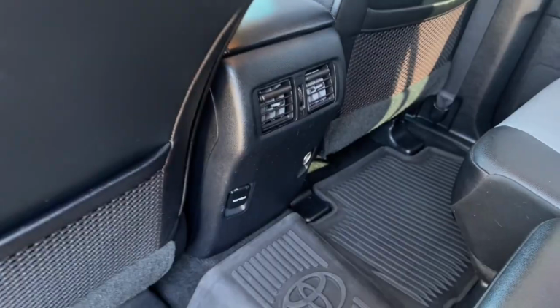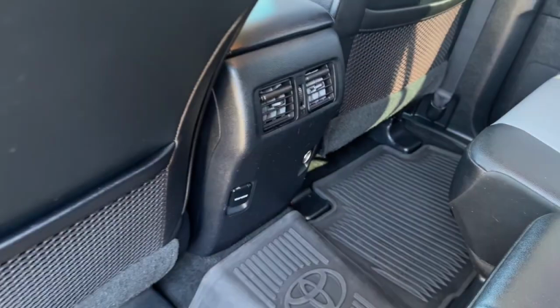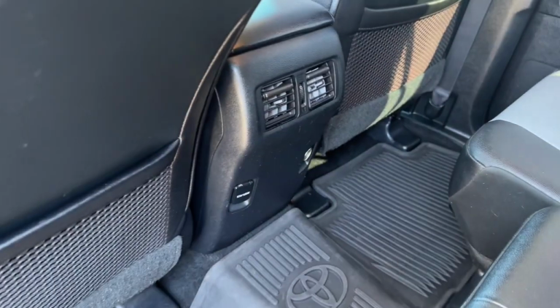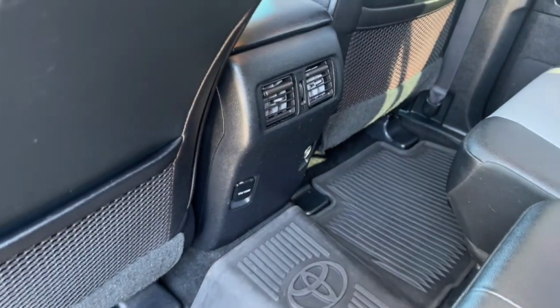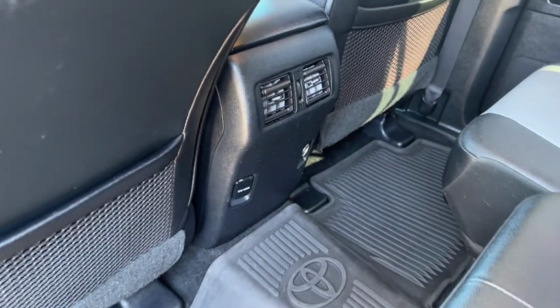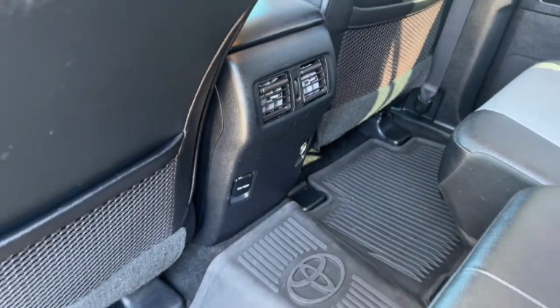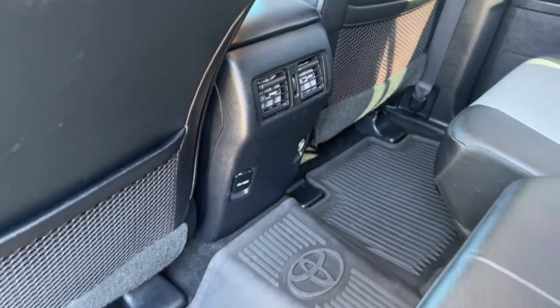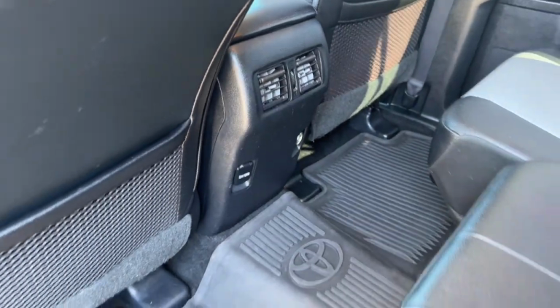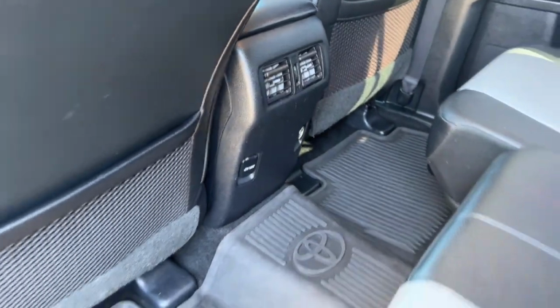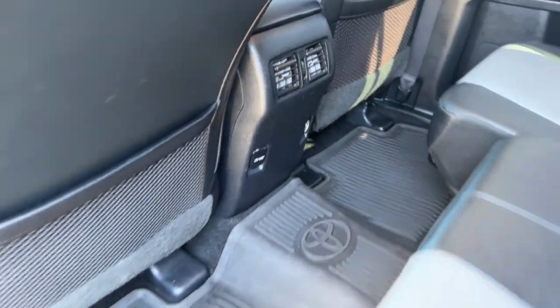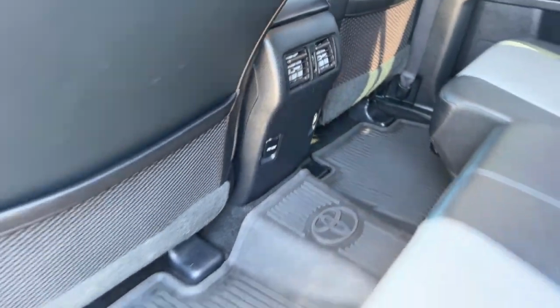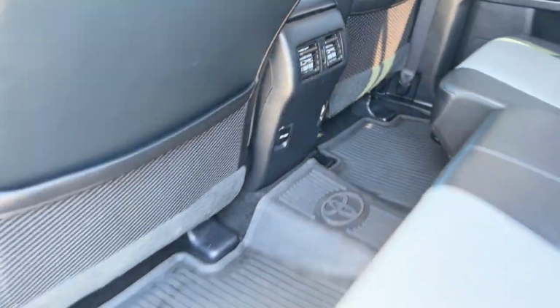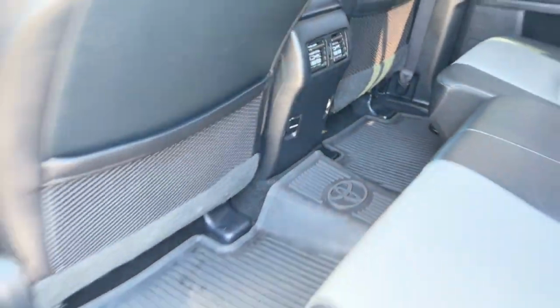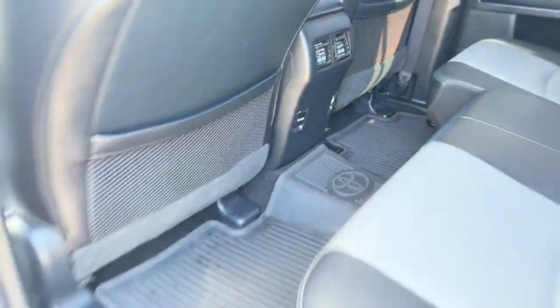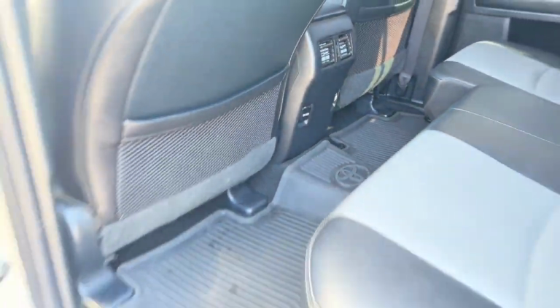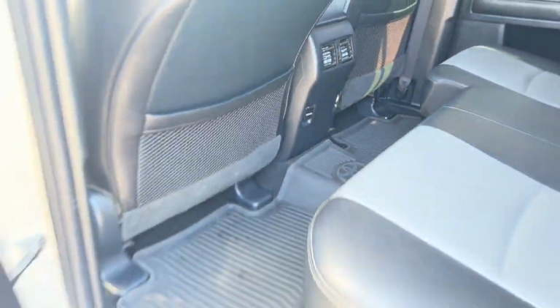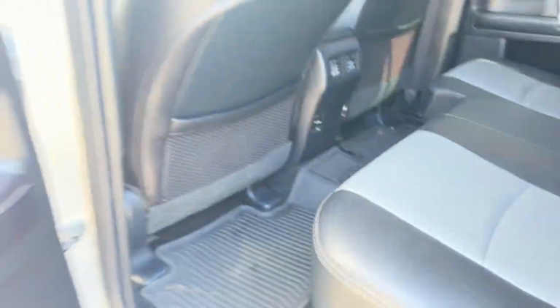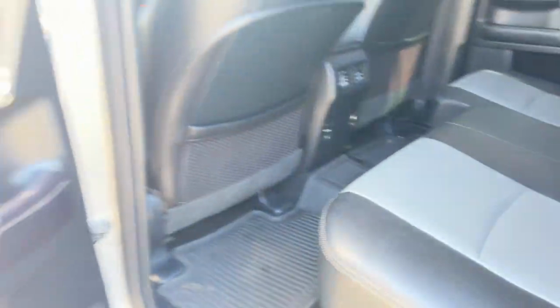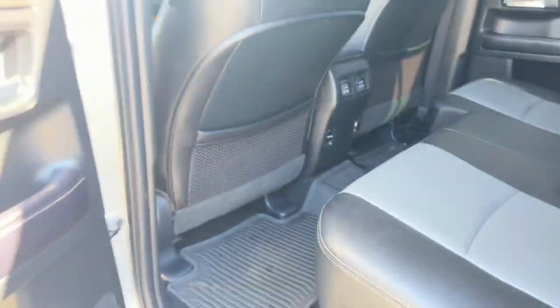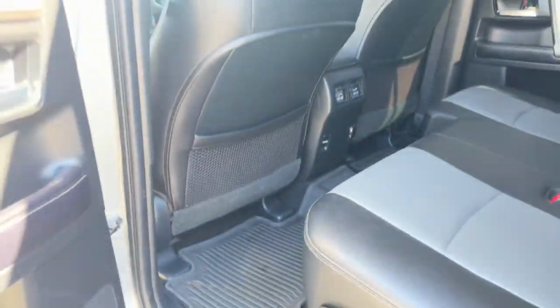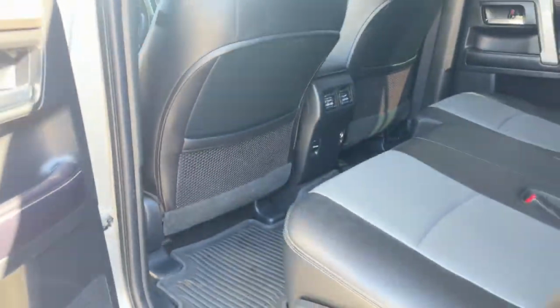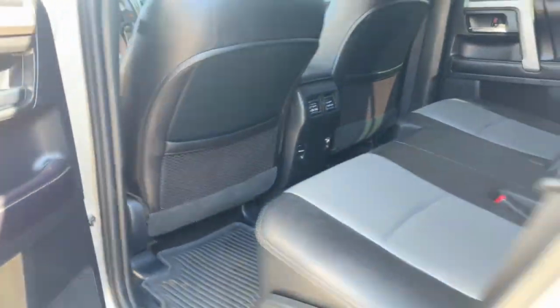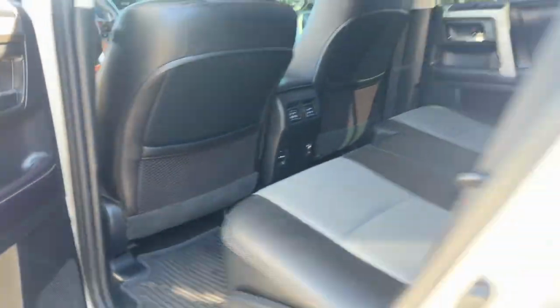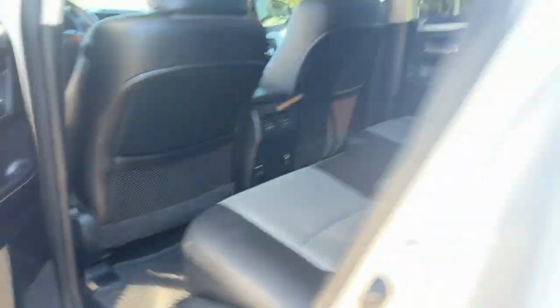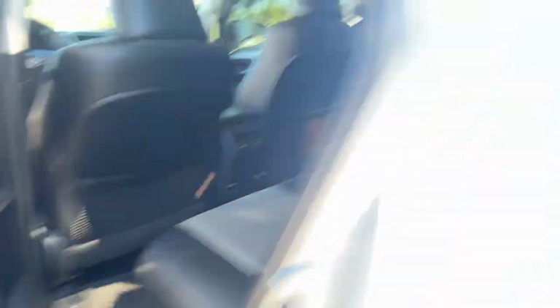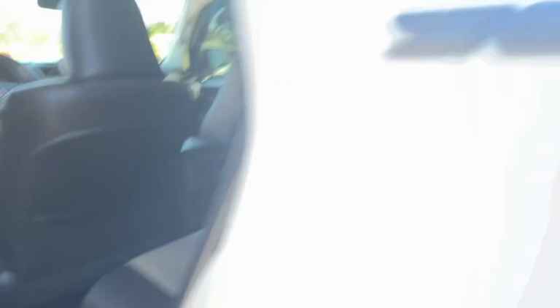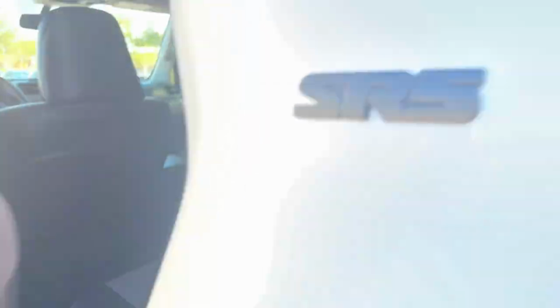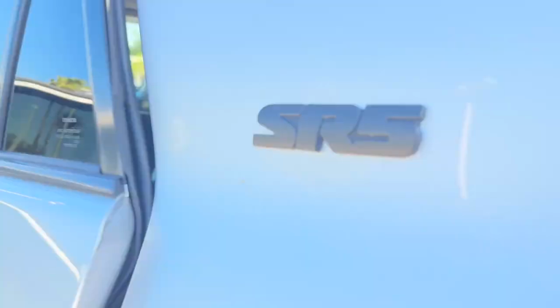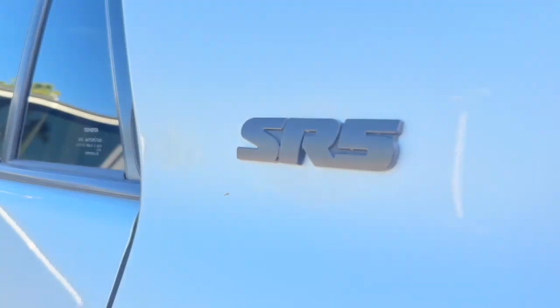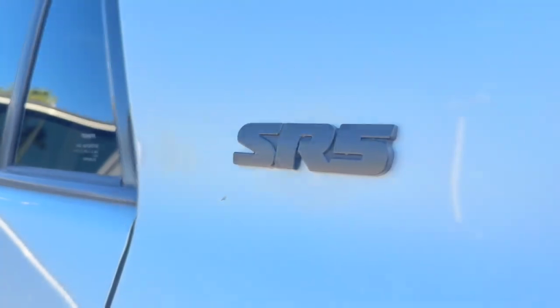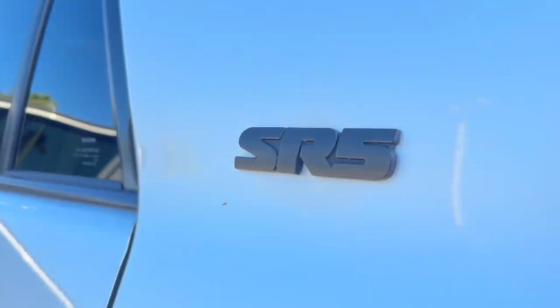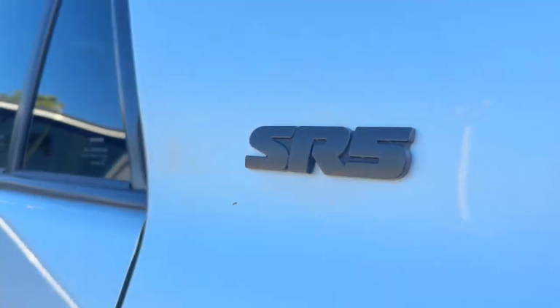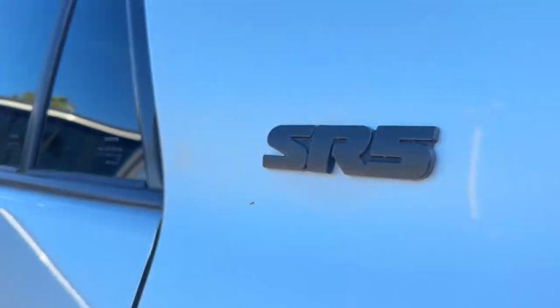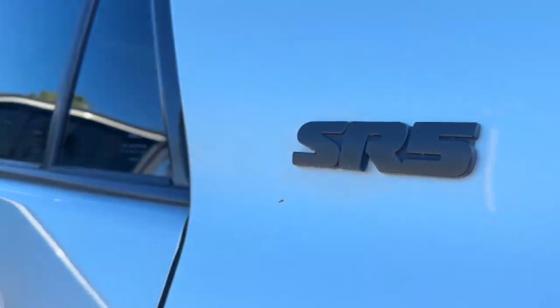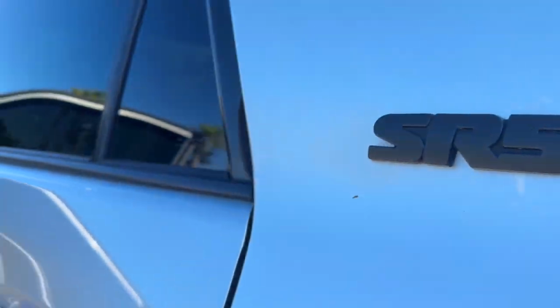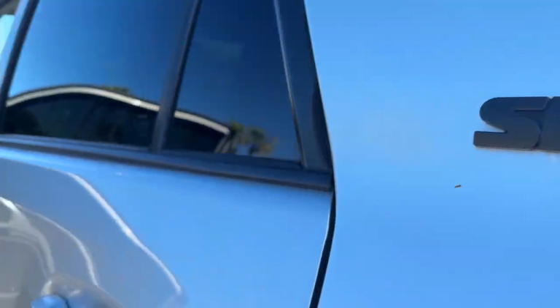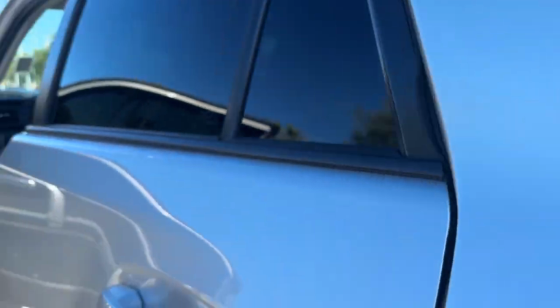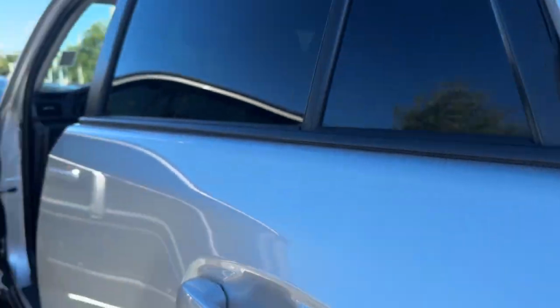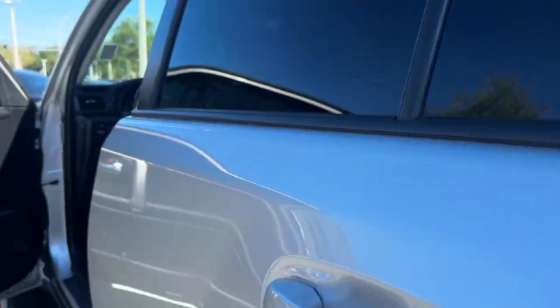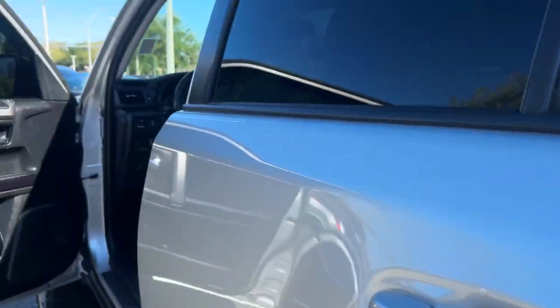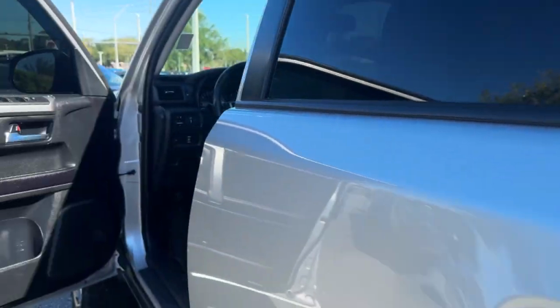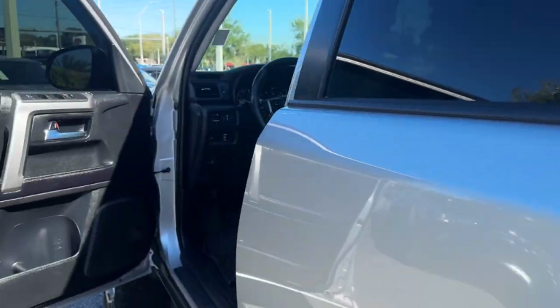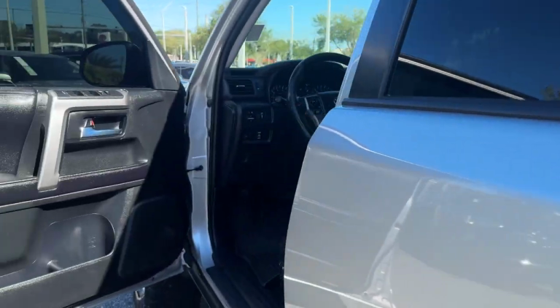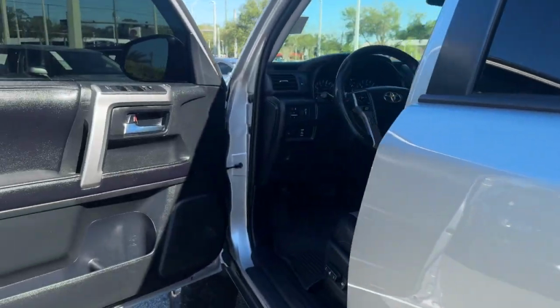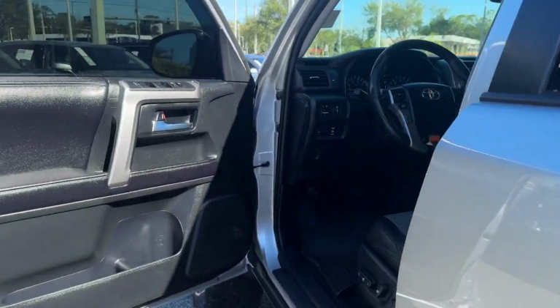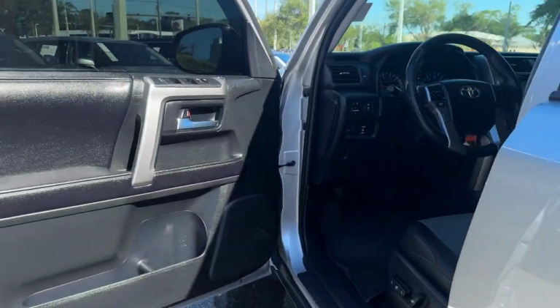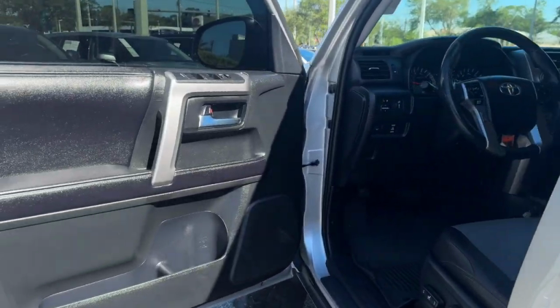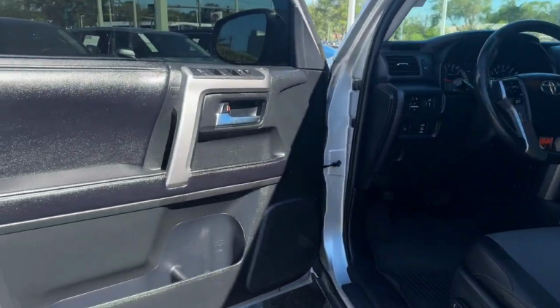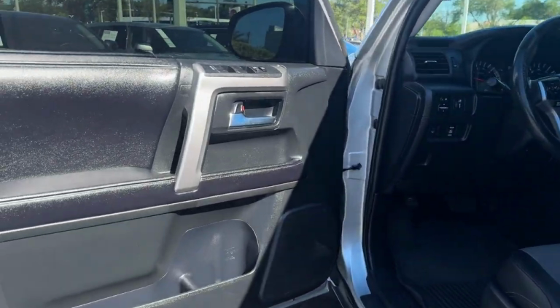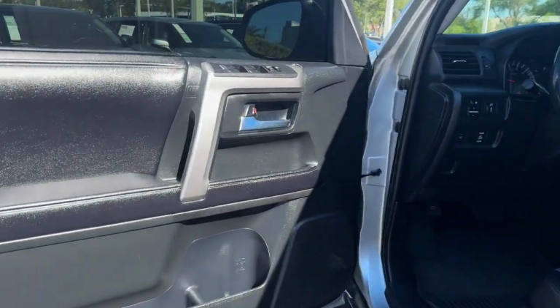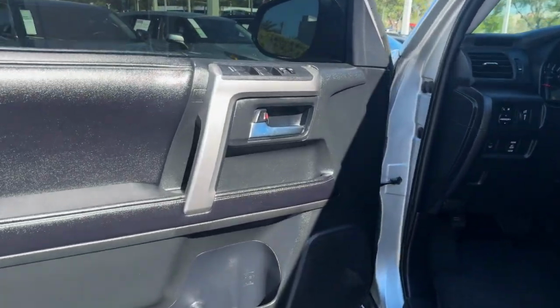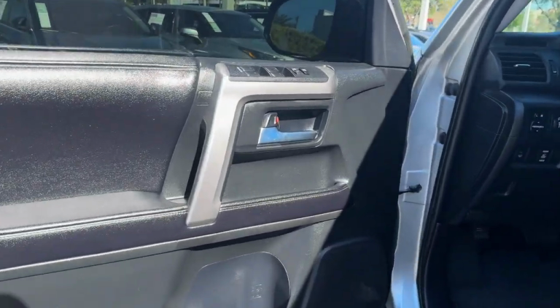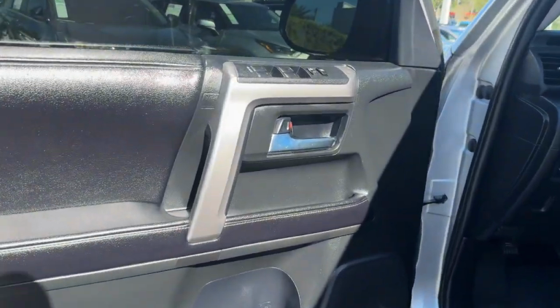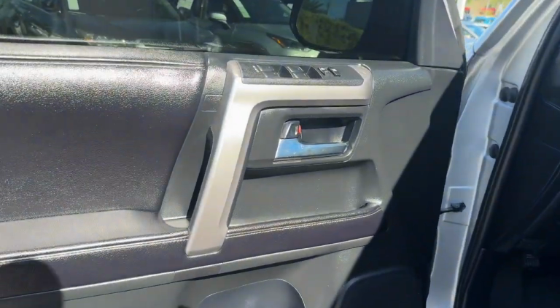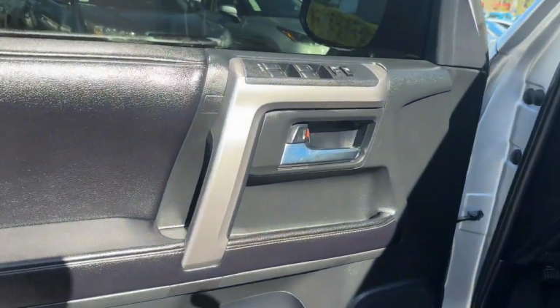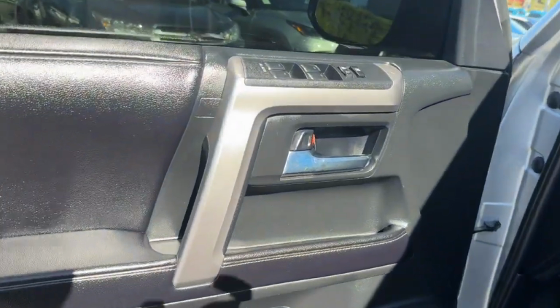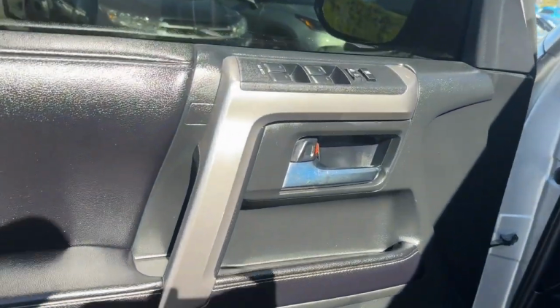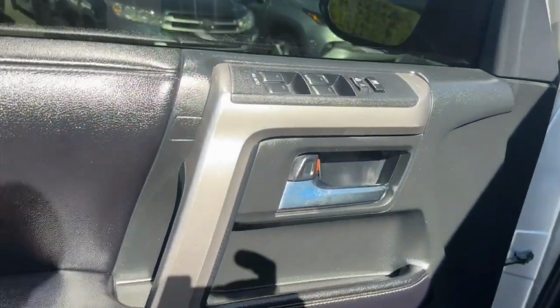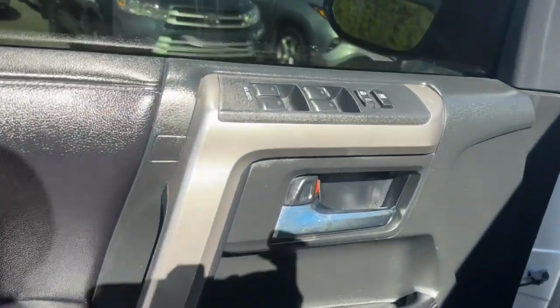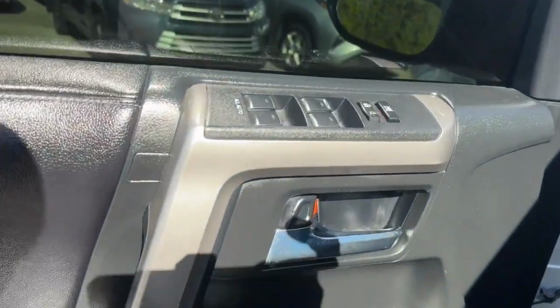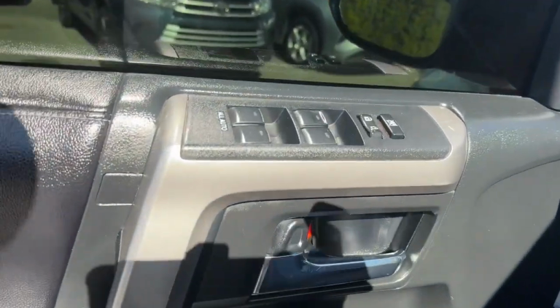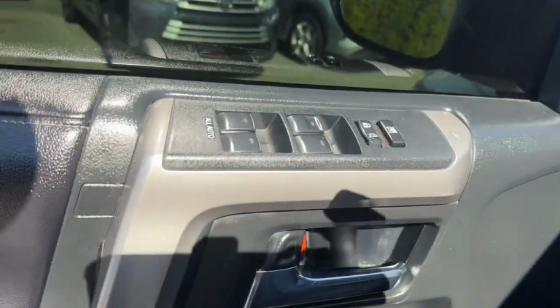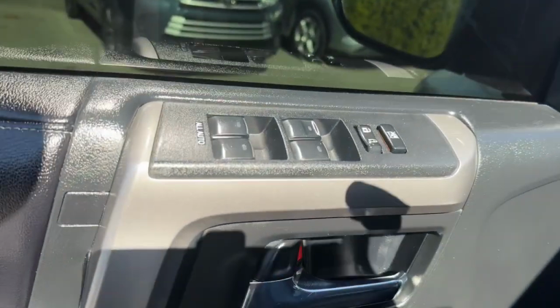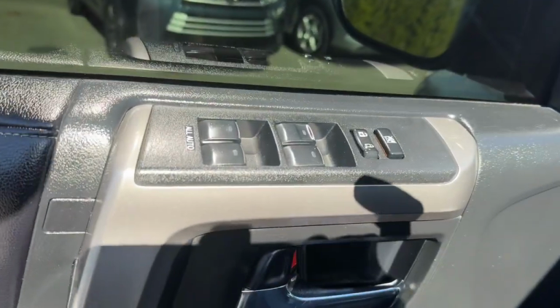Adaptive cruise control, wood grain interior trim, Bluetooth connection, and steering wheel audio controls.